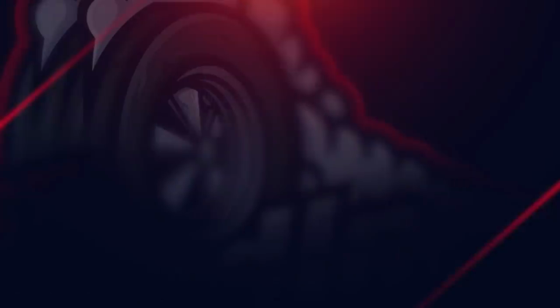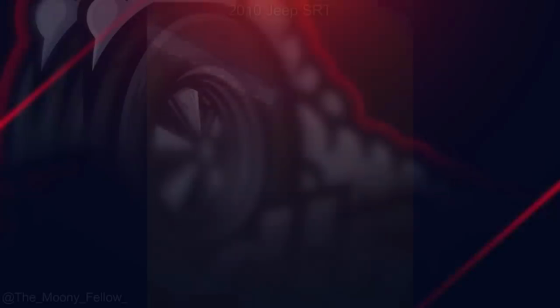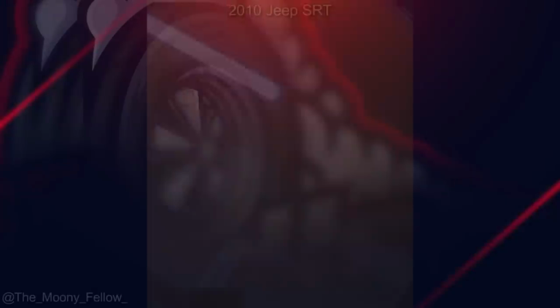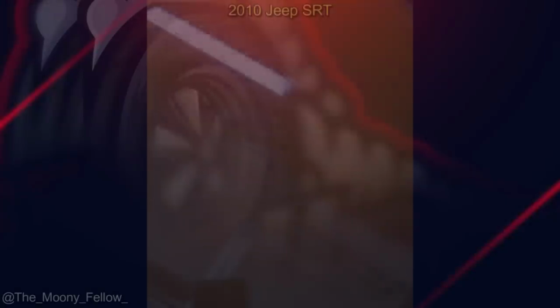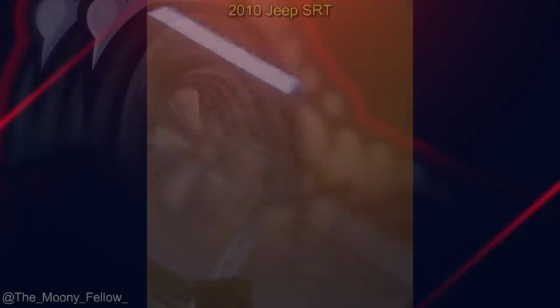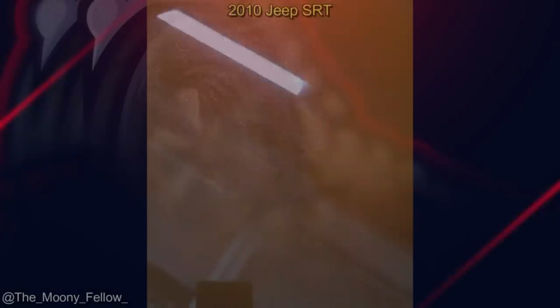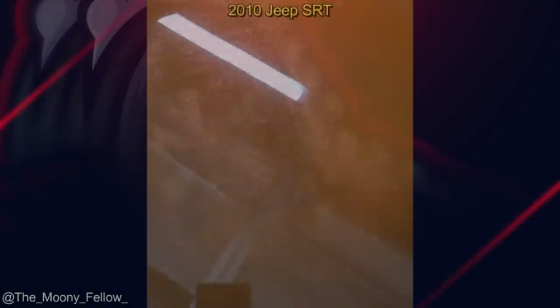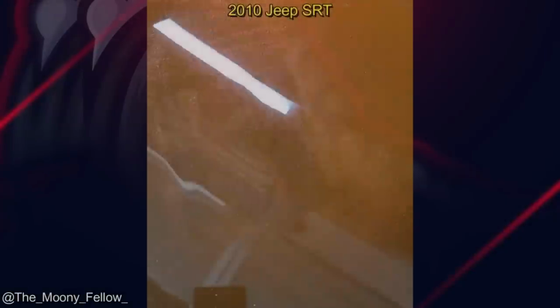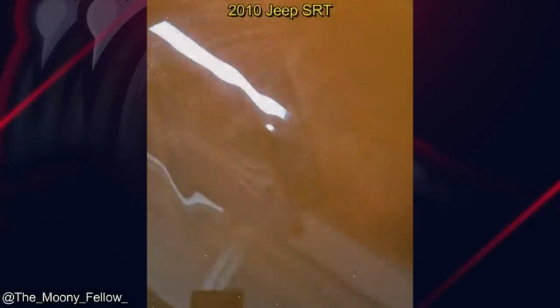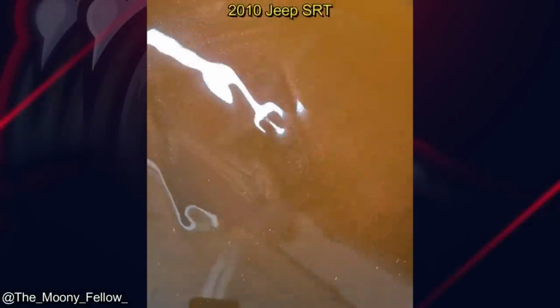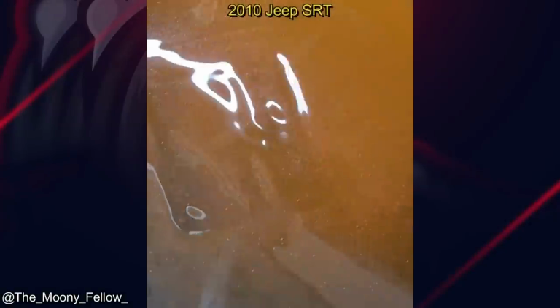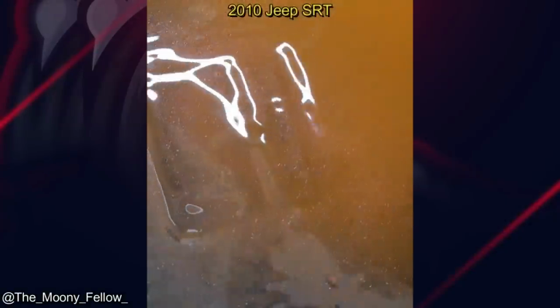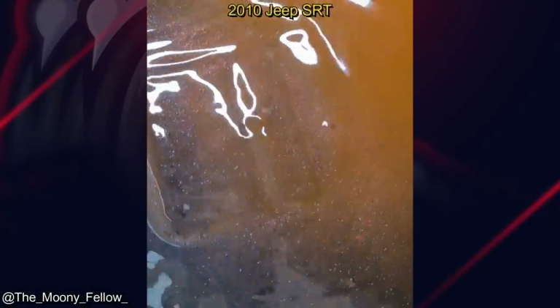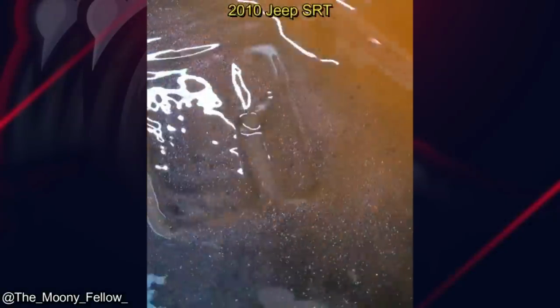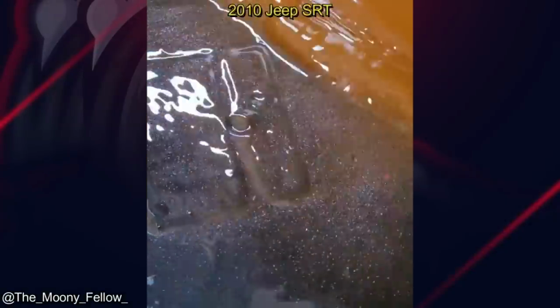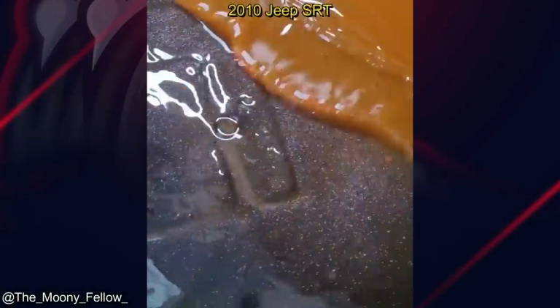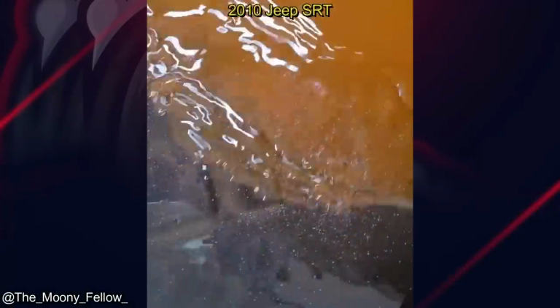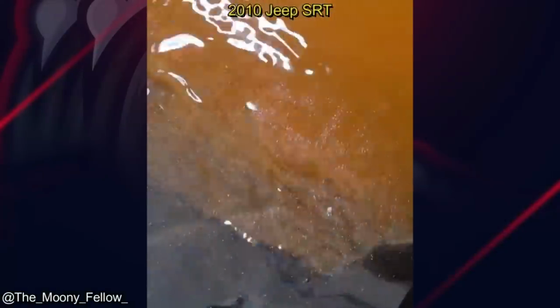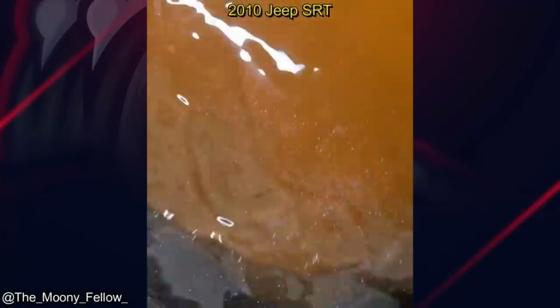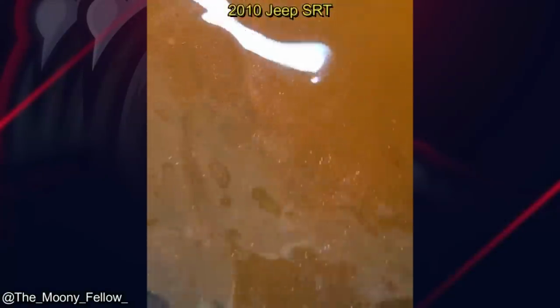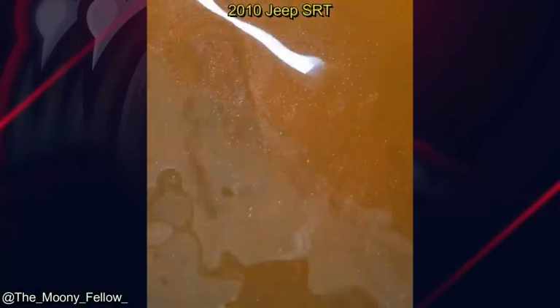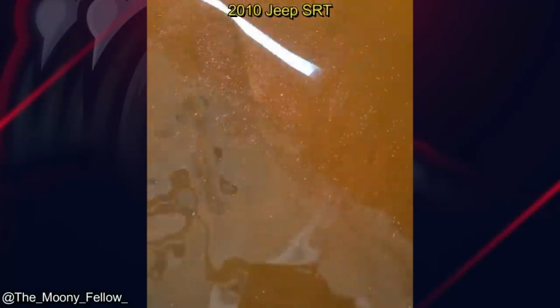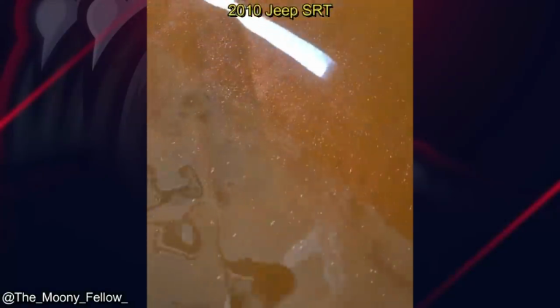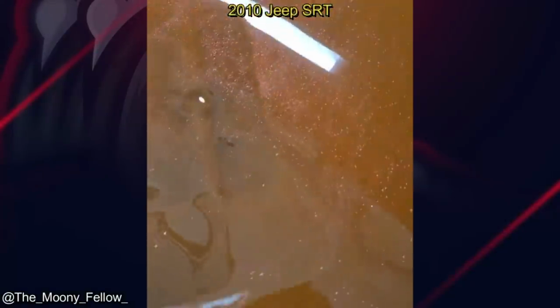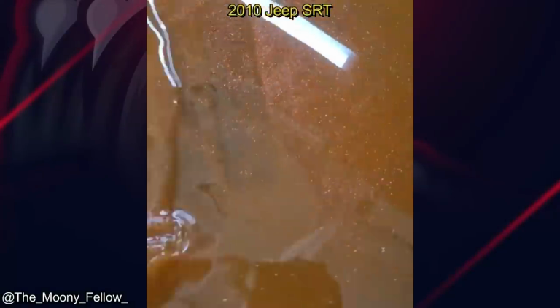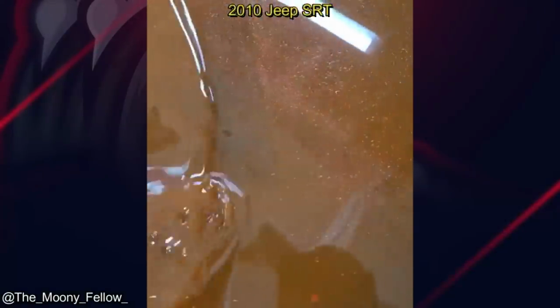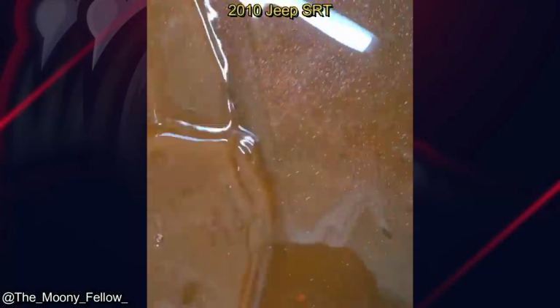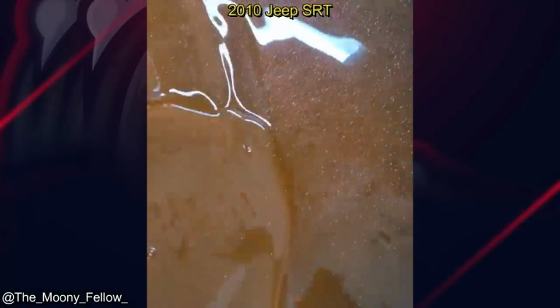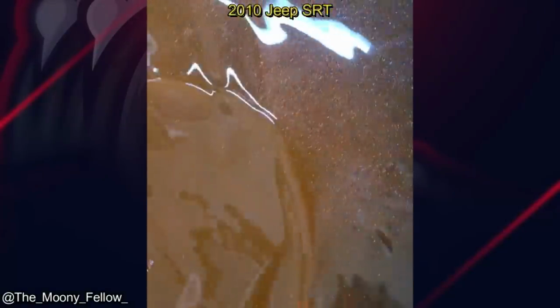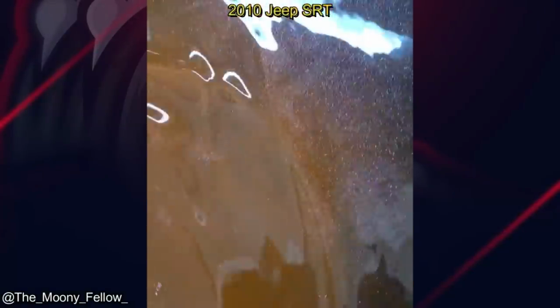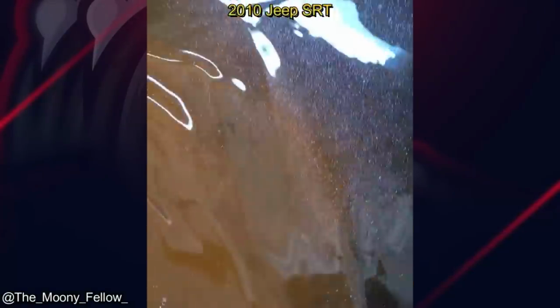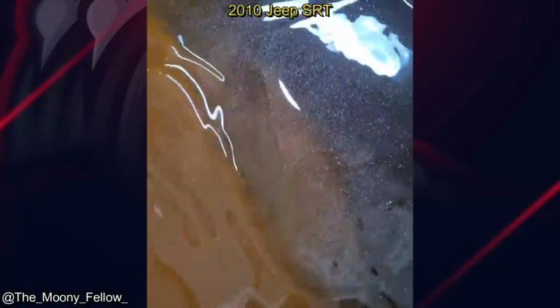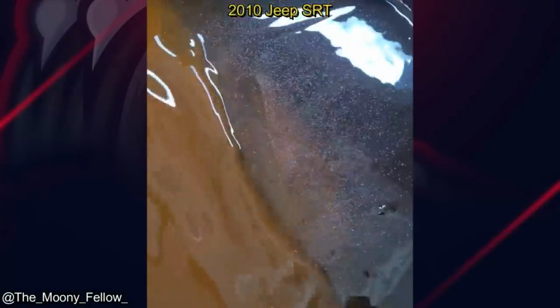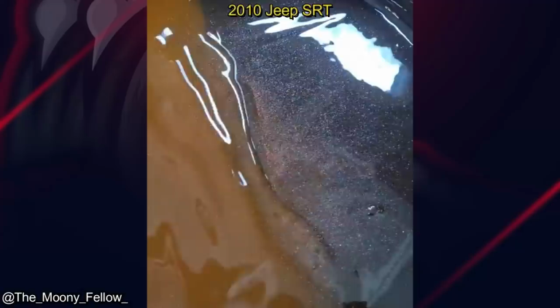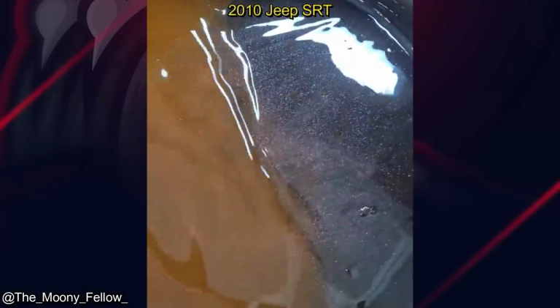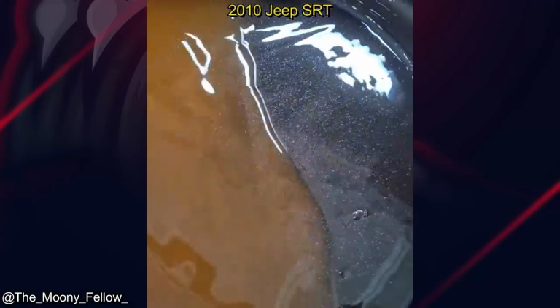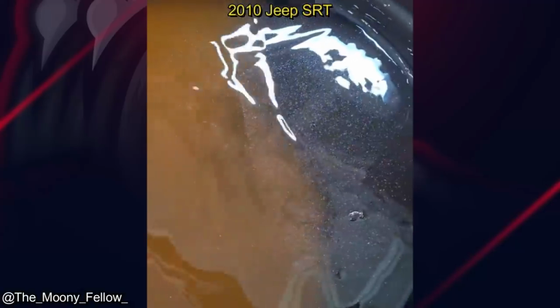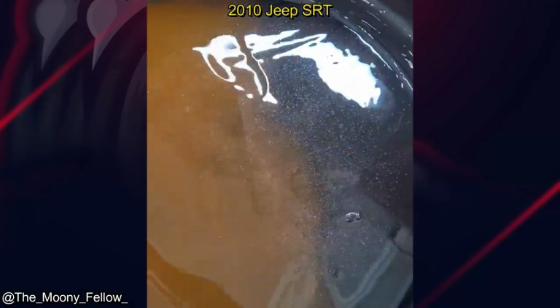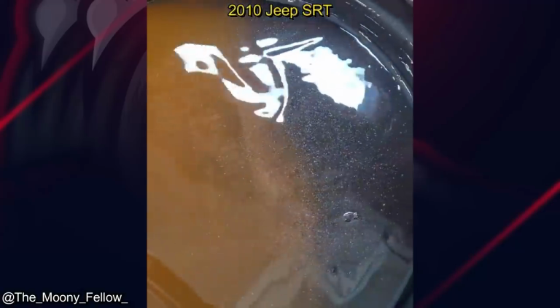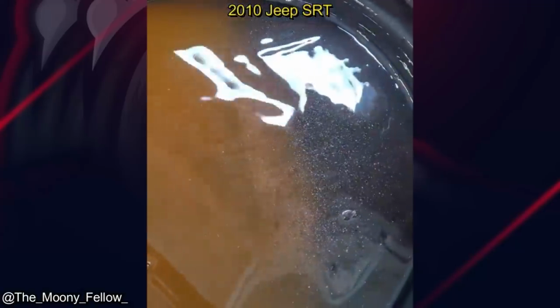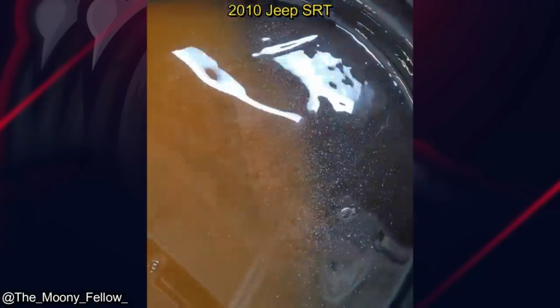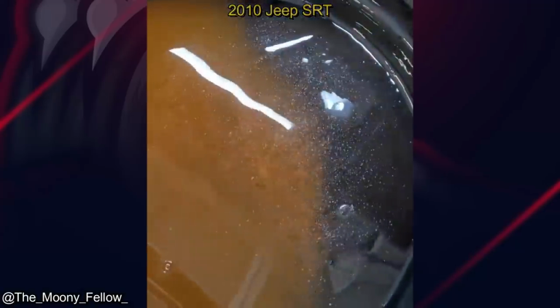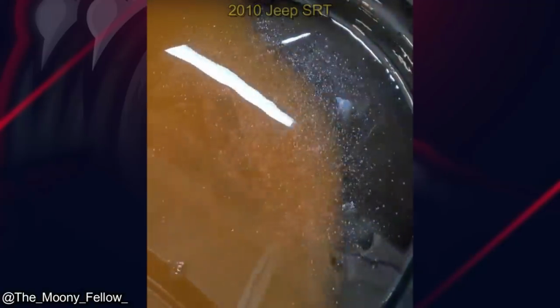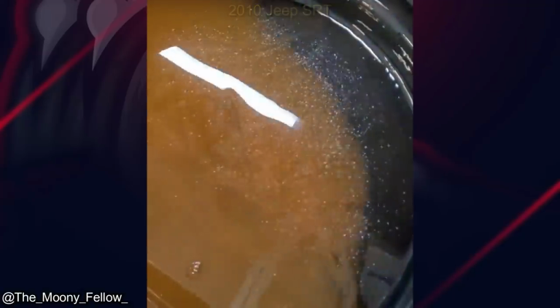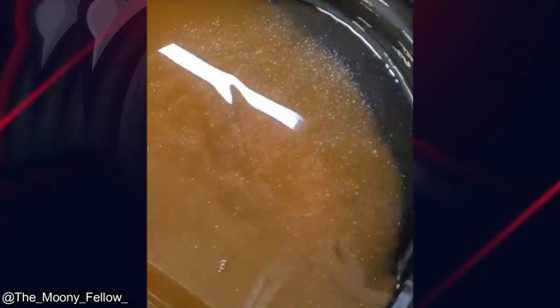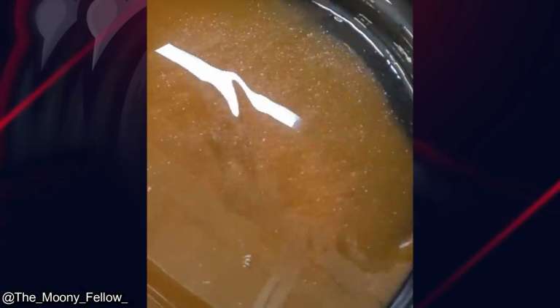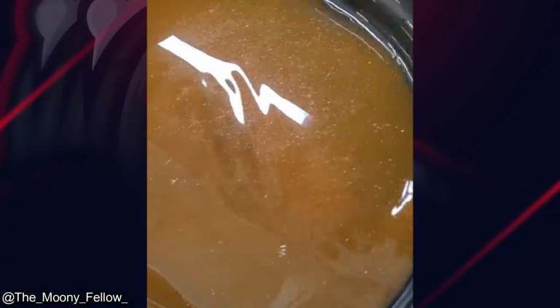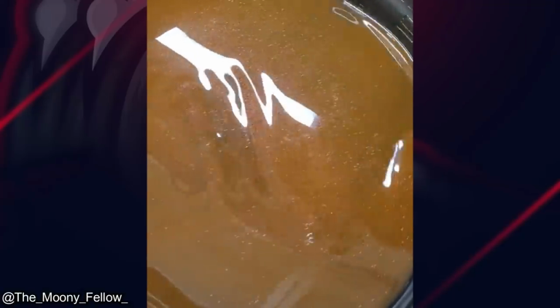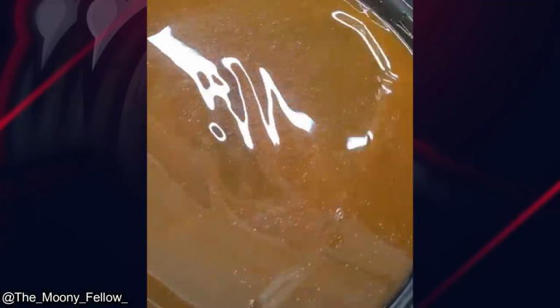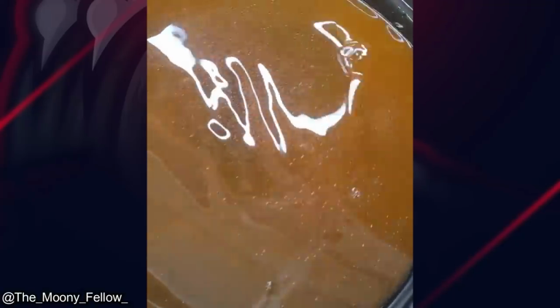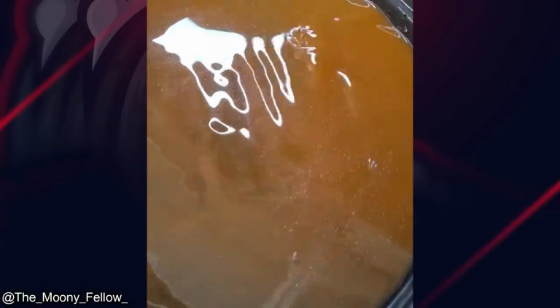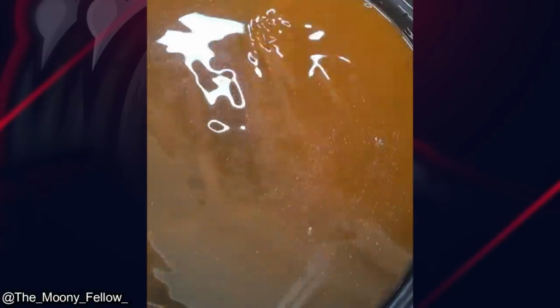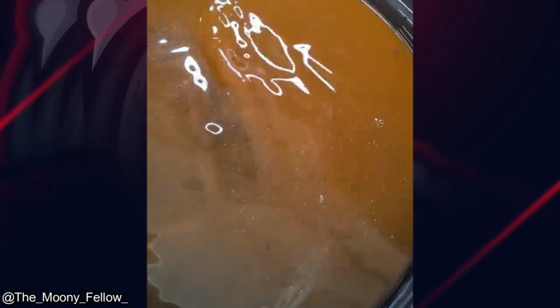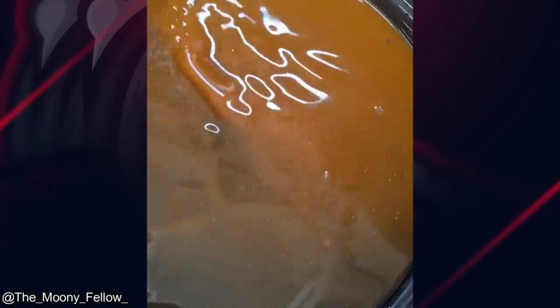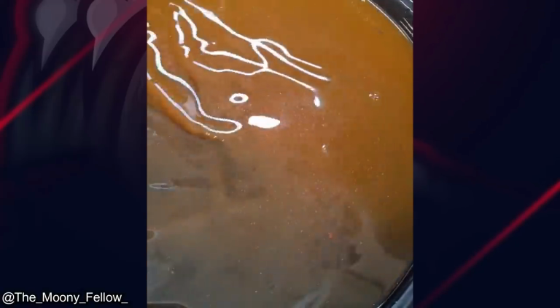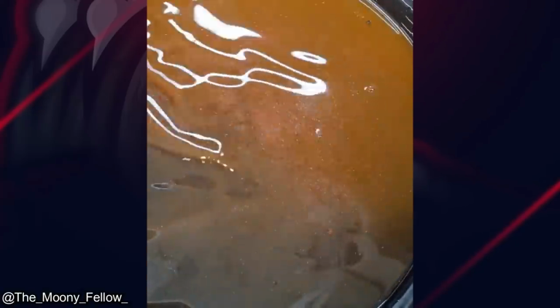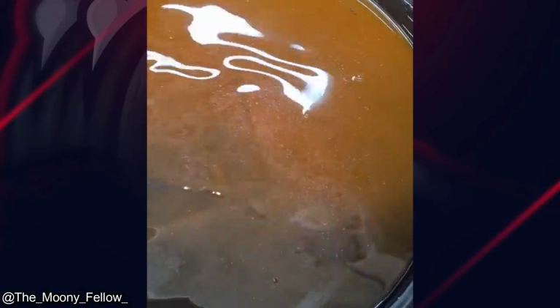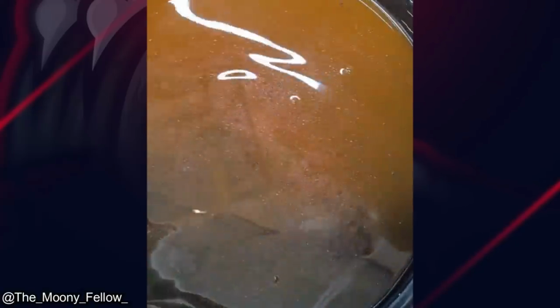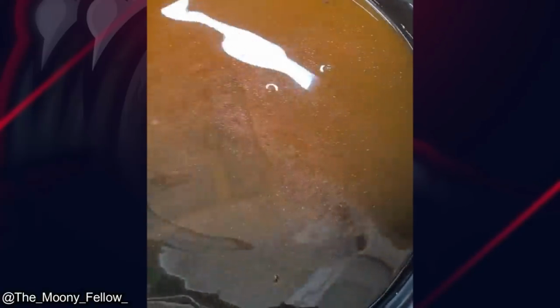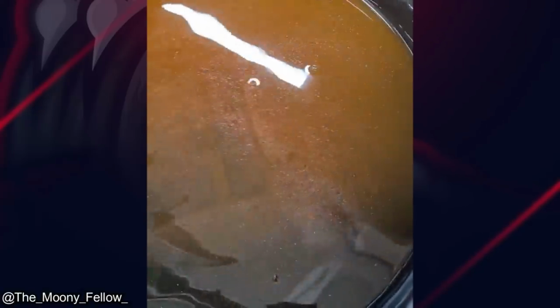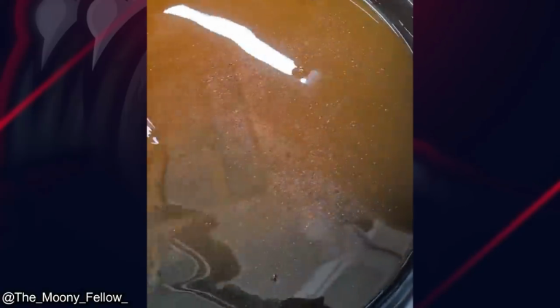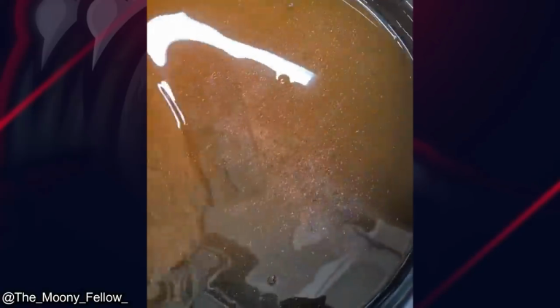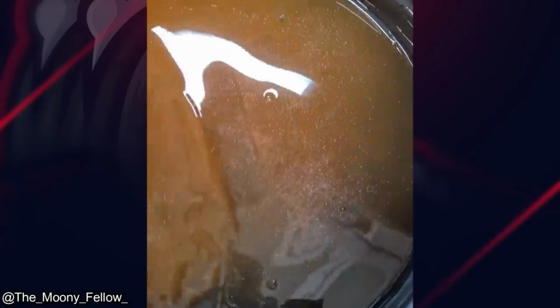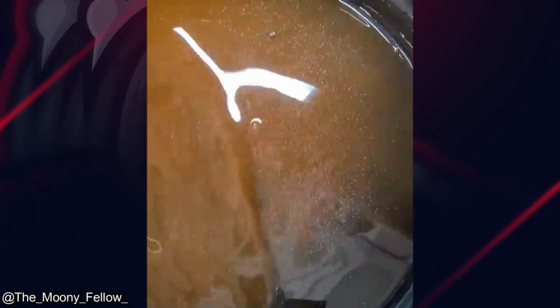A customer brought their vehicle in because it was overheating. The mechanic found the water pump to be pretty worn out, as you can see on the coolant.